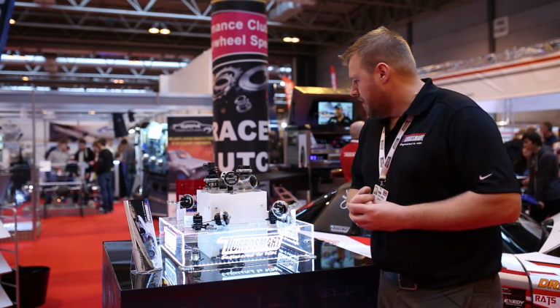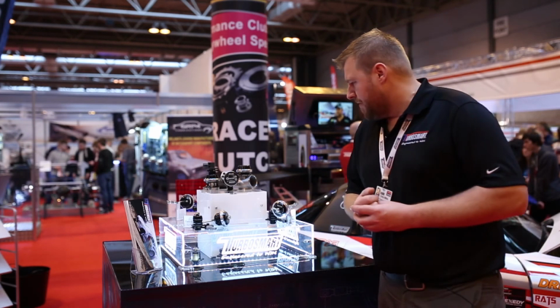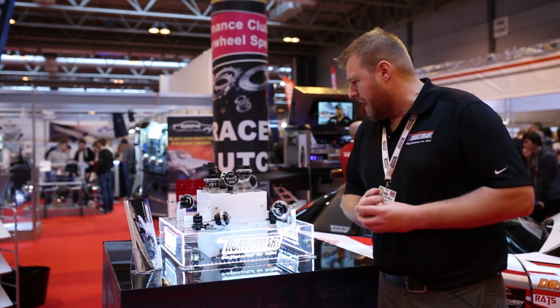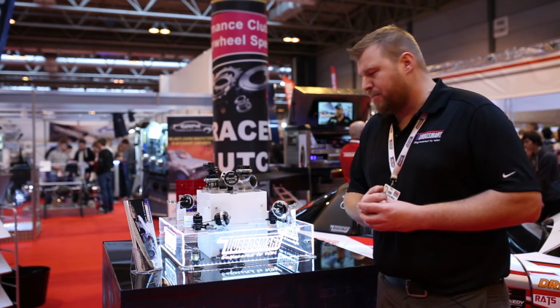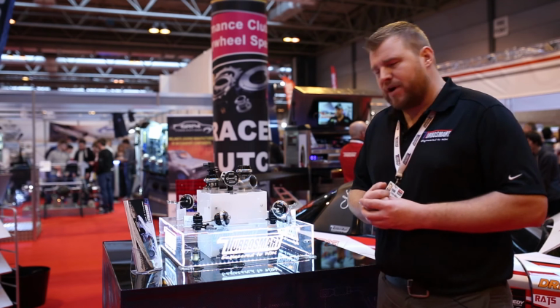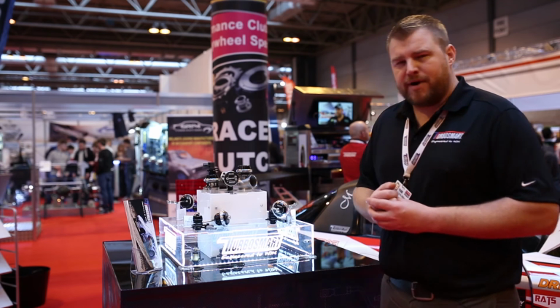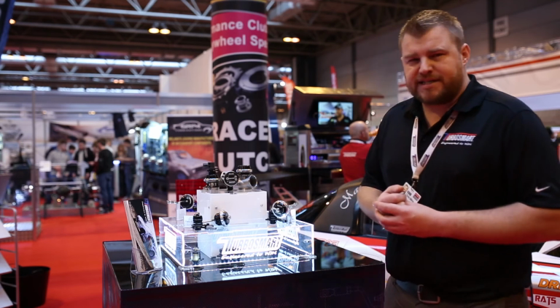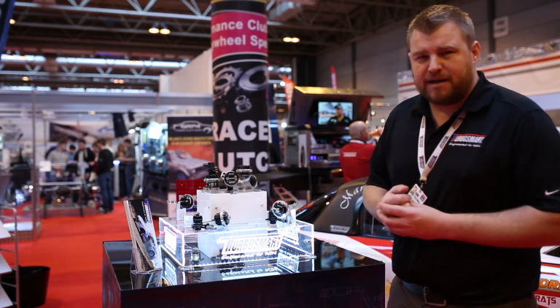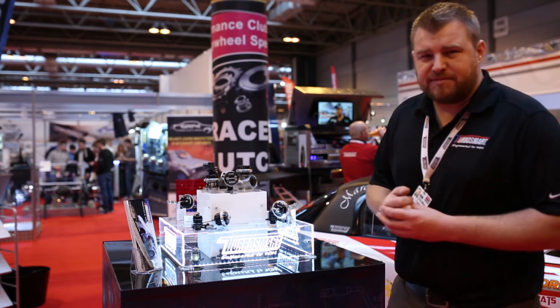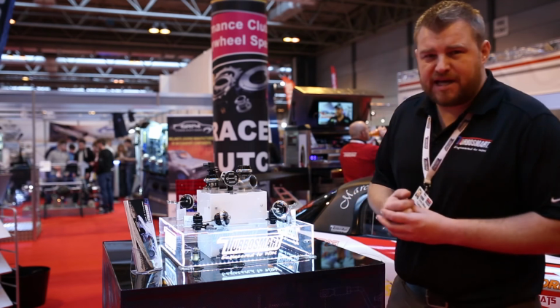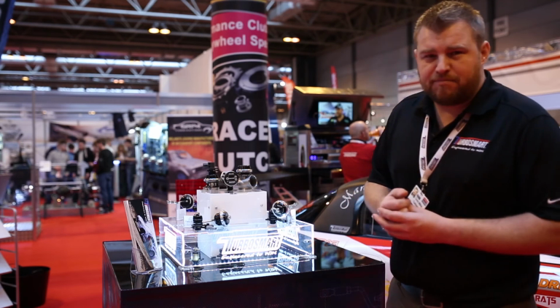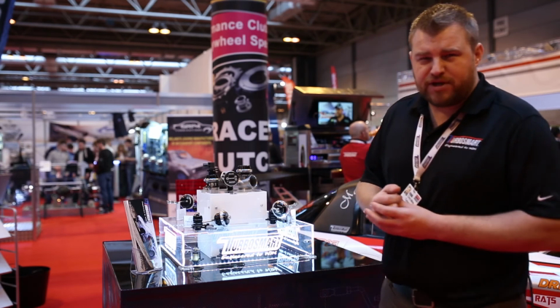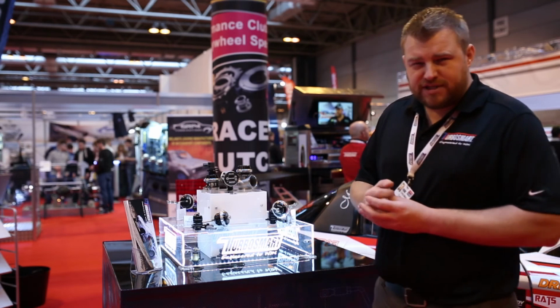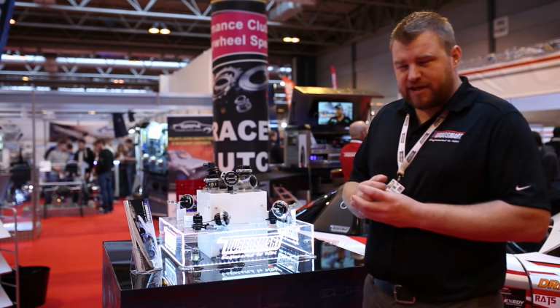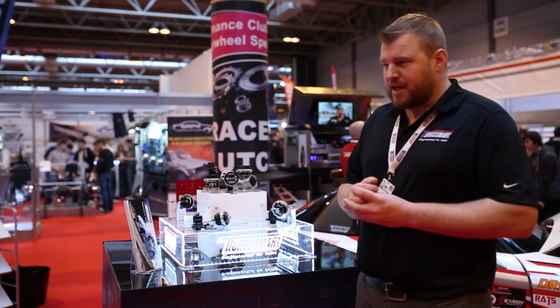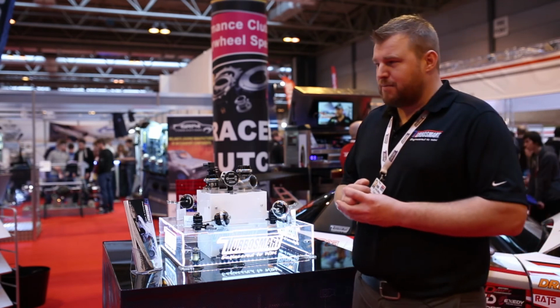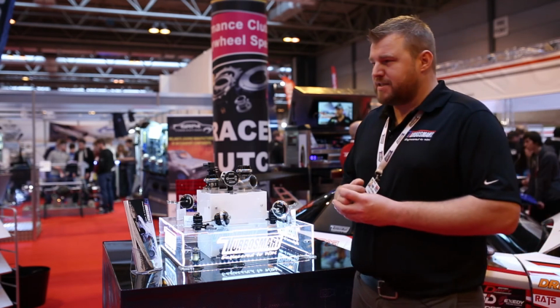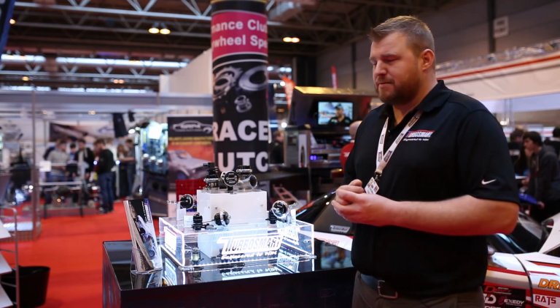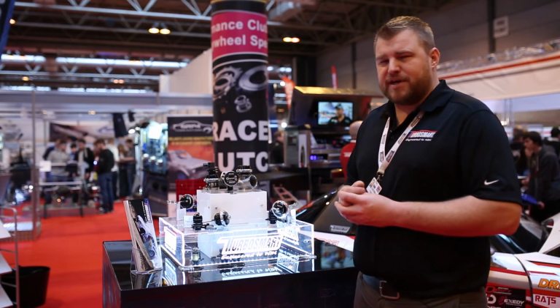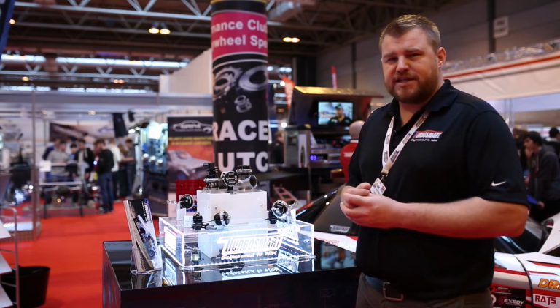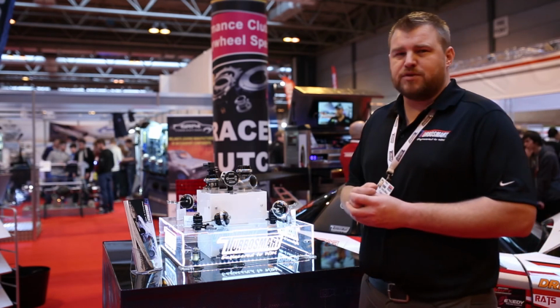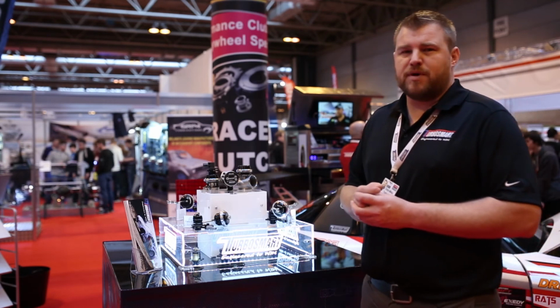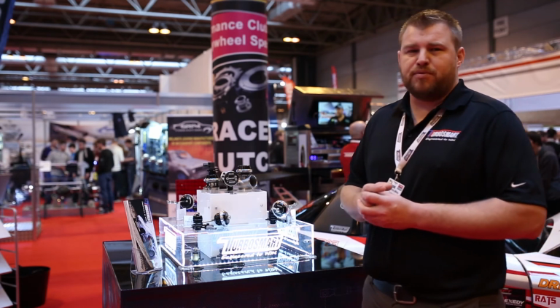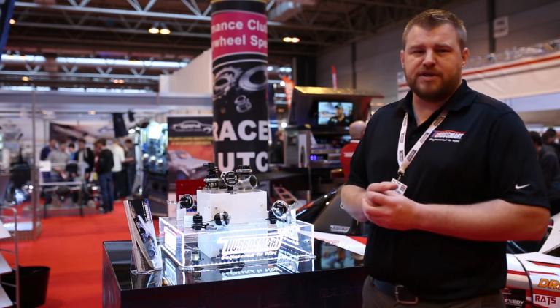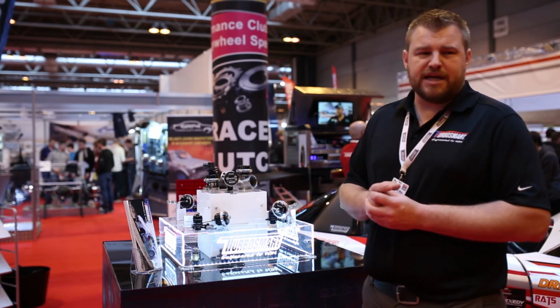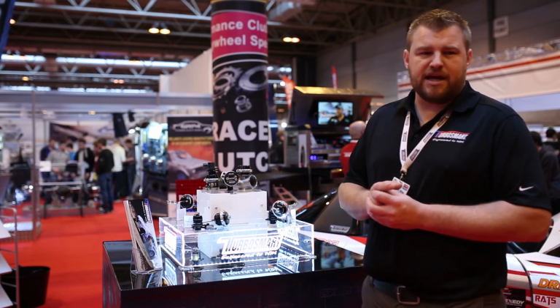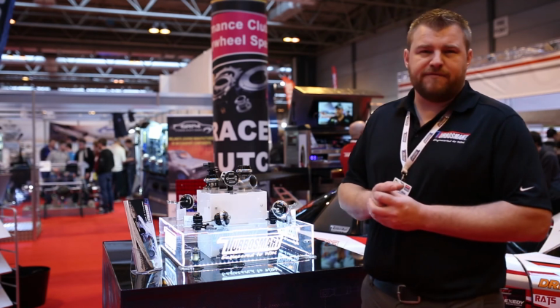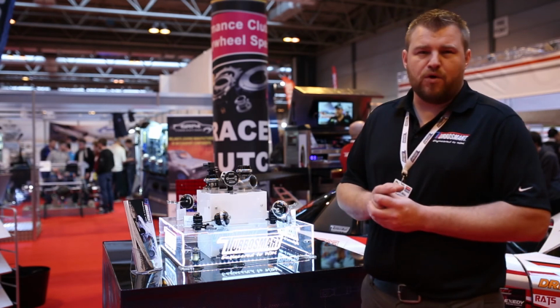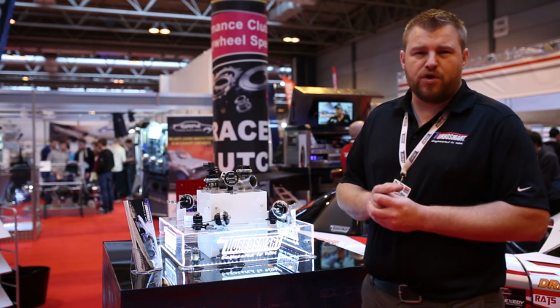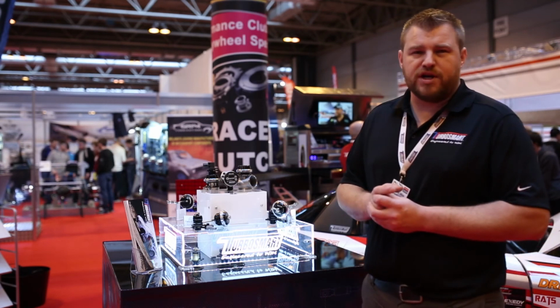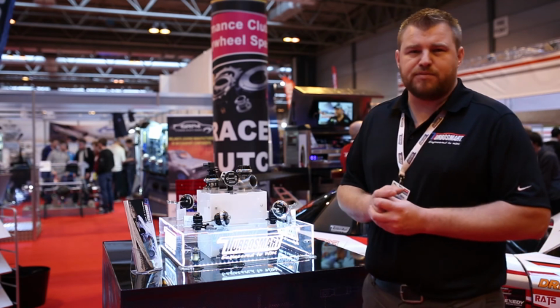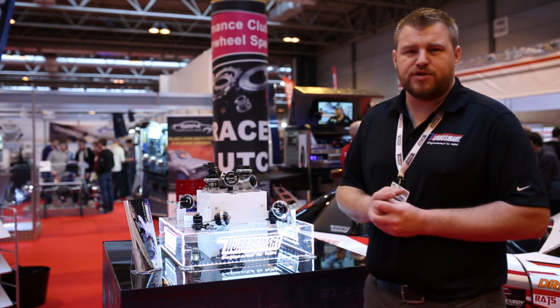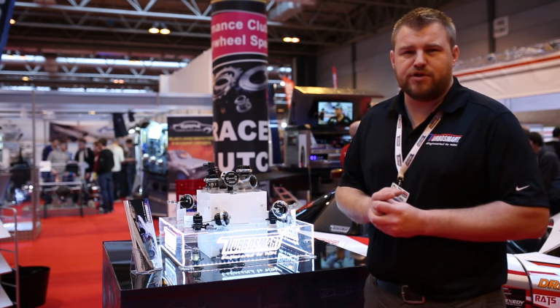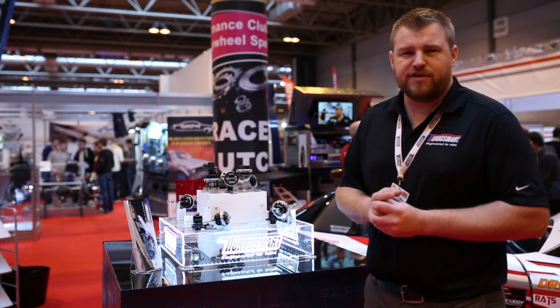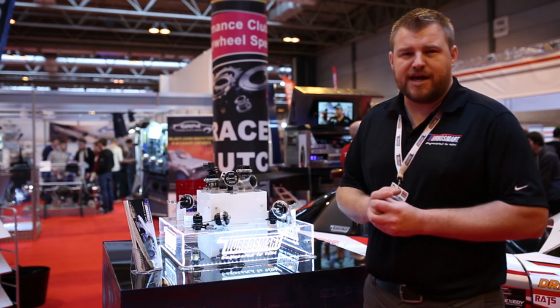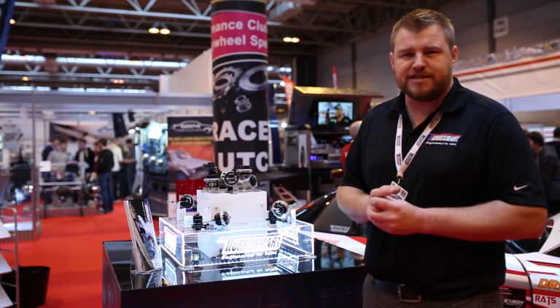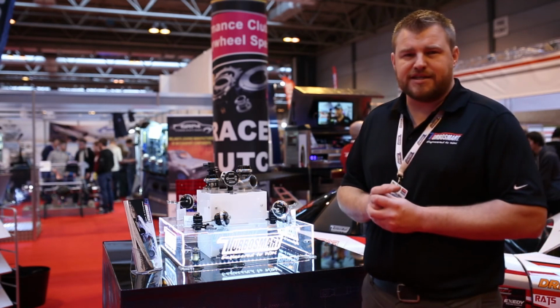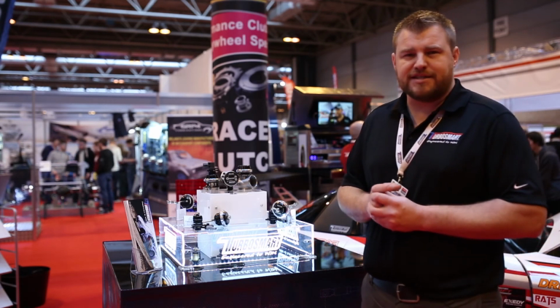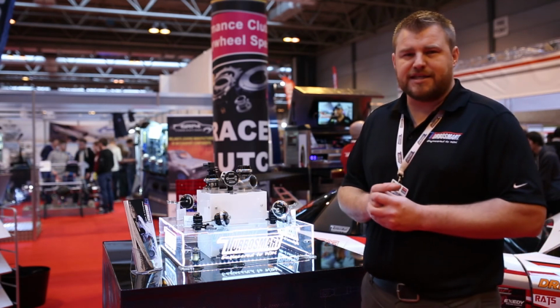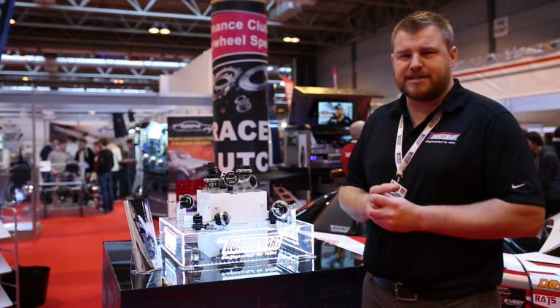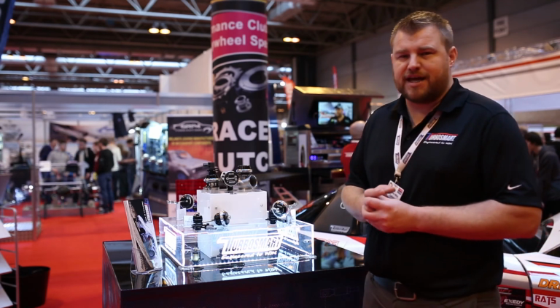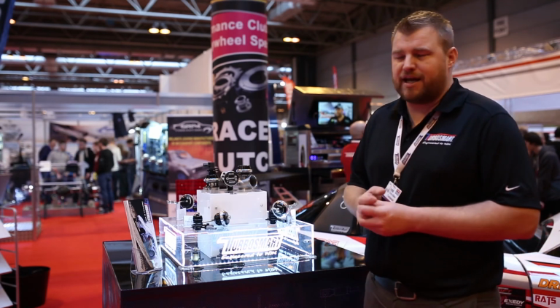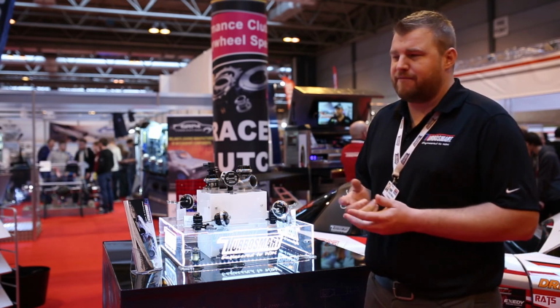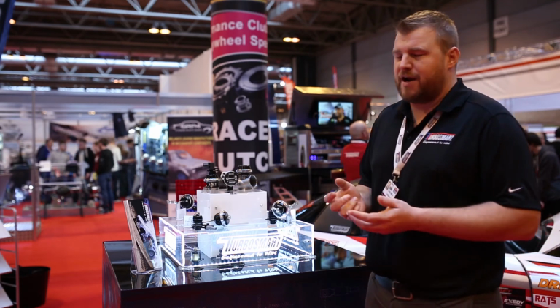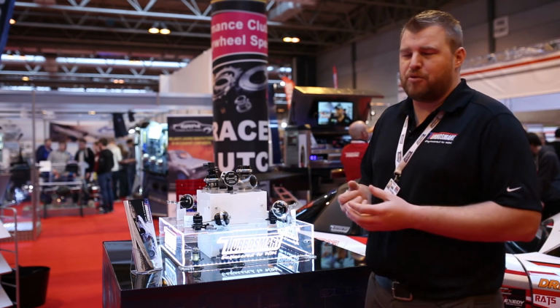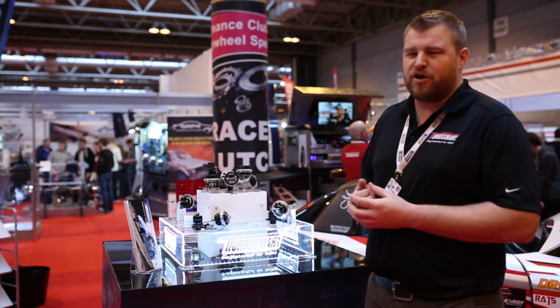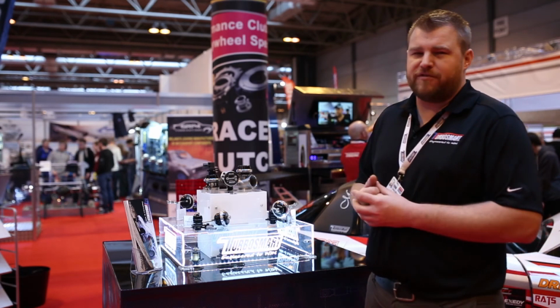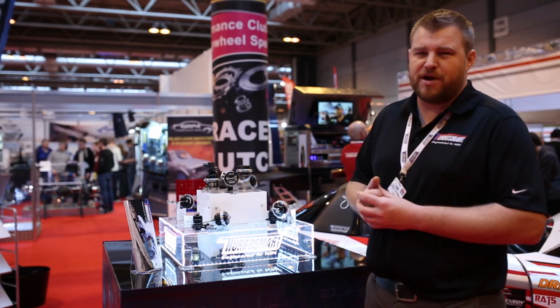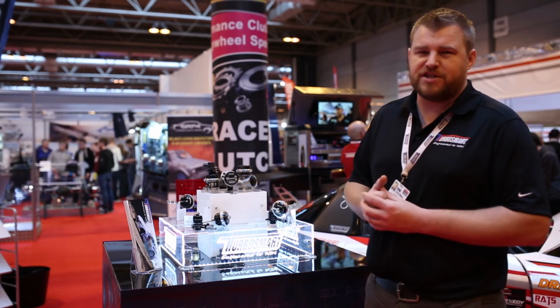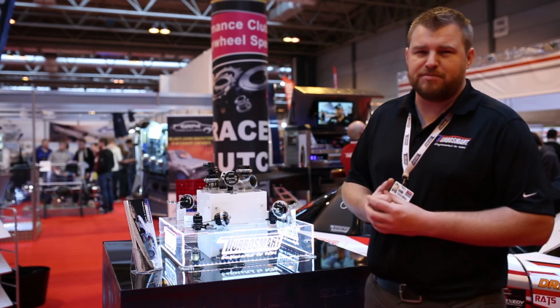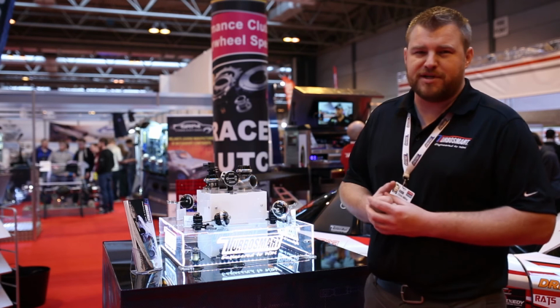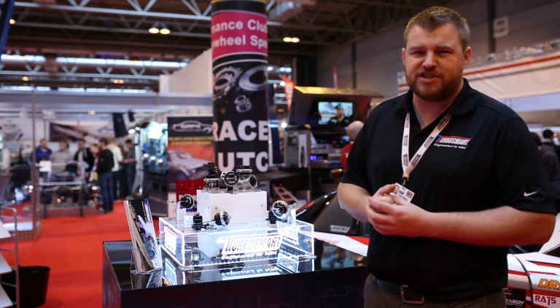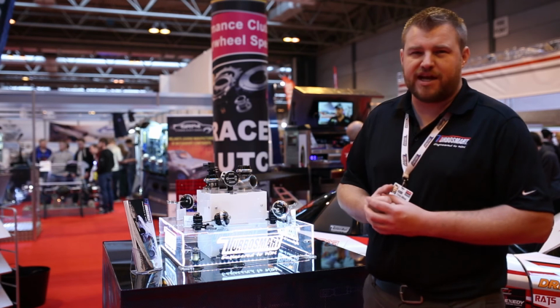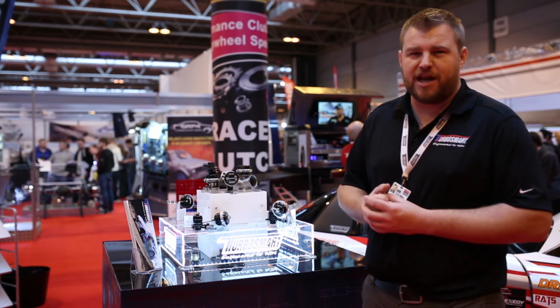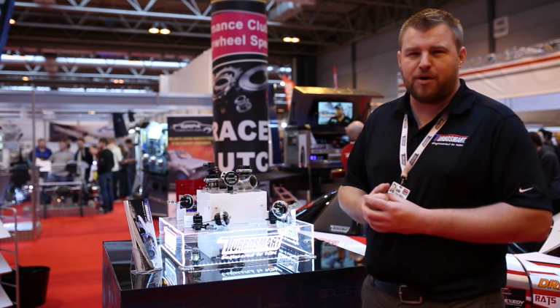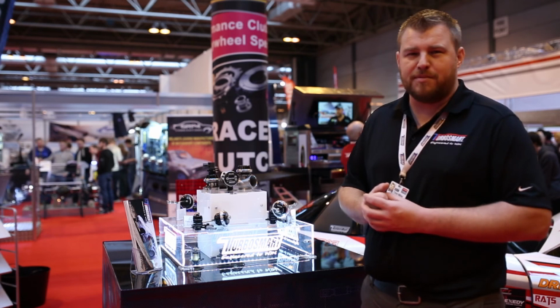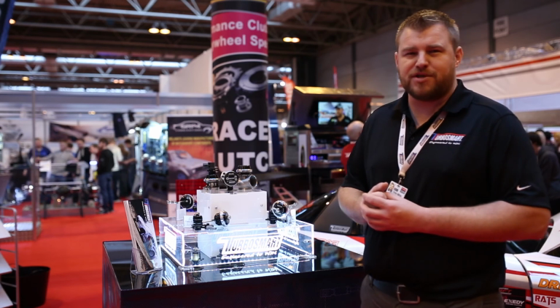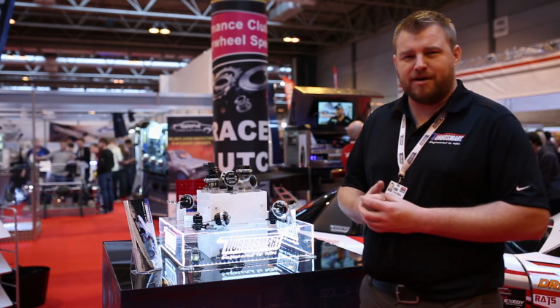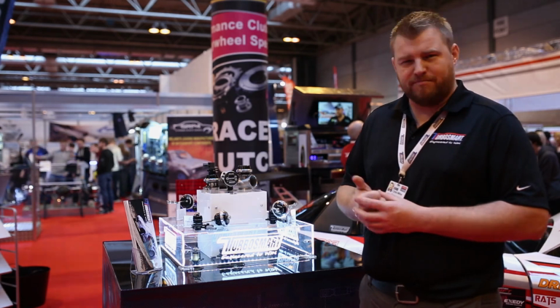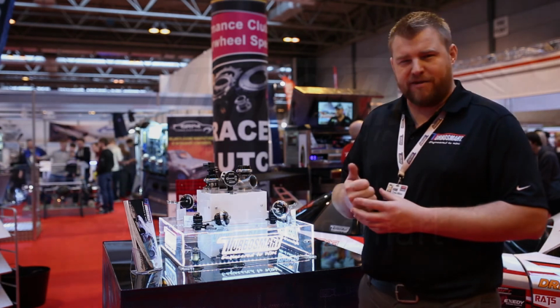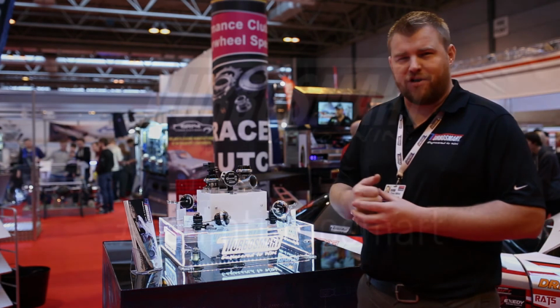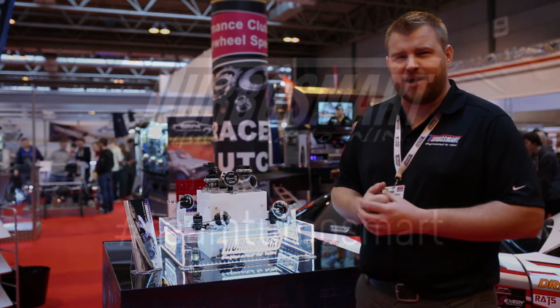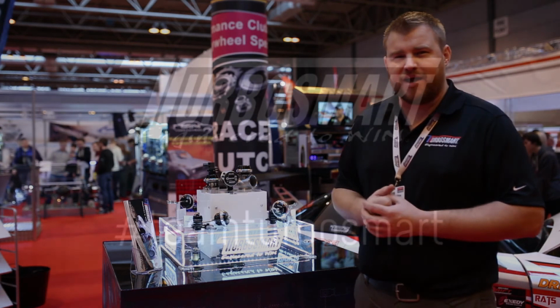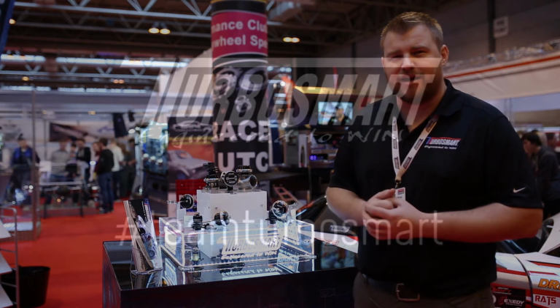That pretty much sums up most of the key bits and pieces we're putting together for Autosport 2016. For any more information, please check out our website. Have a great day.